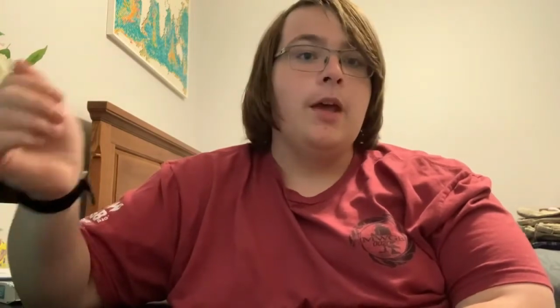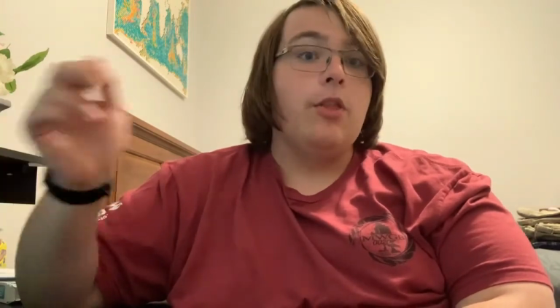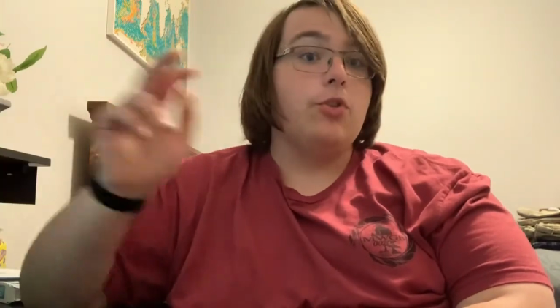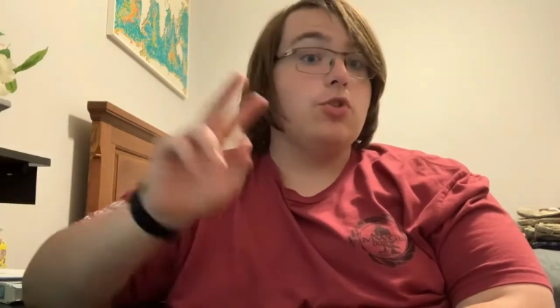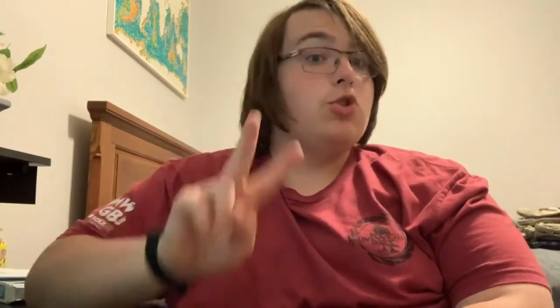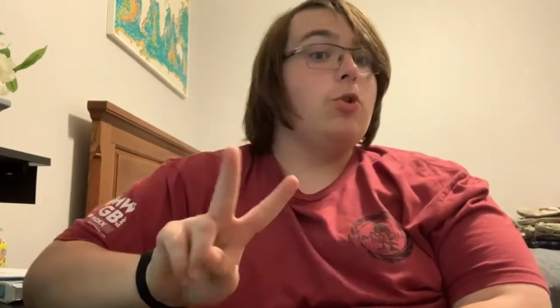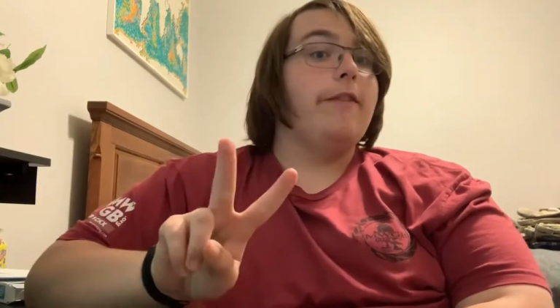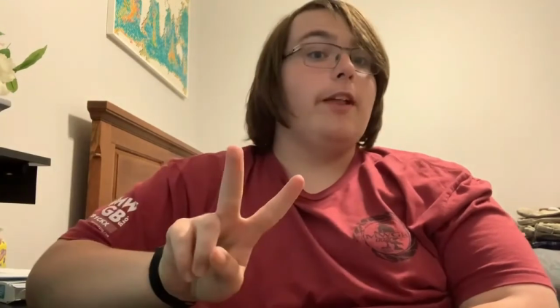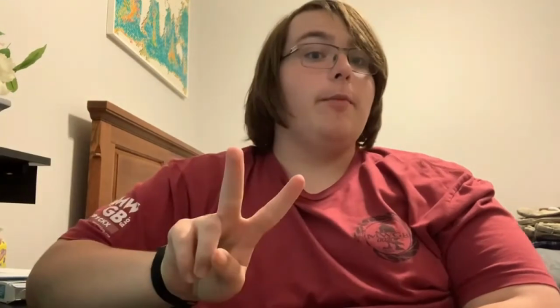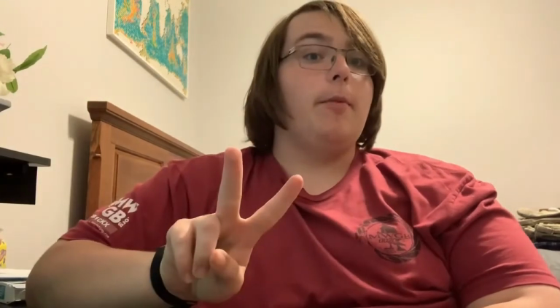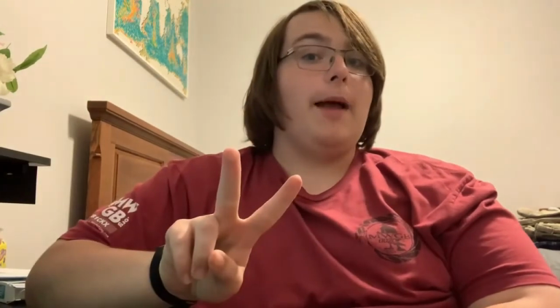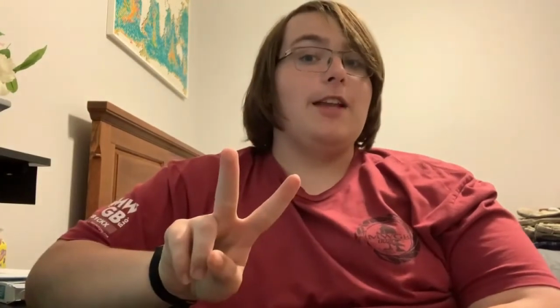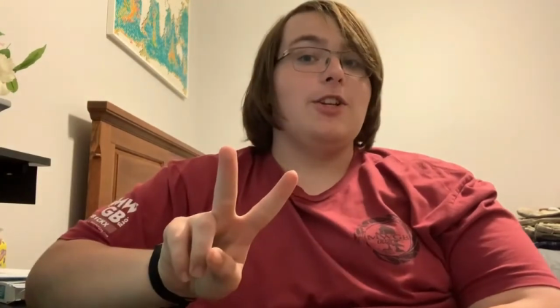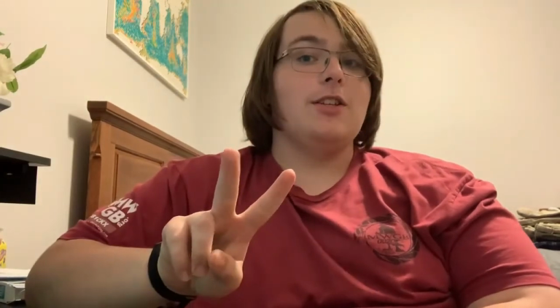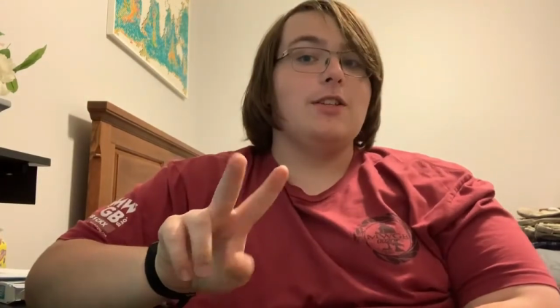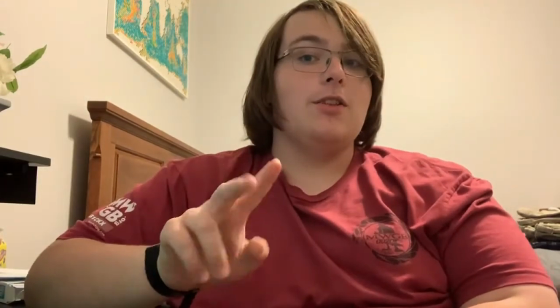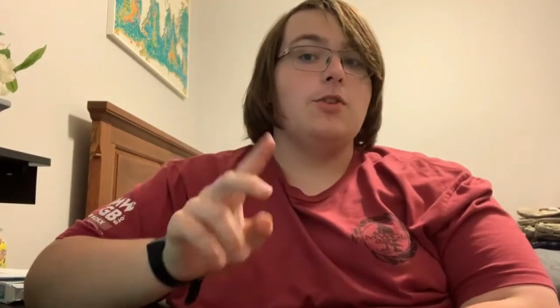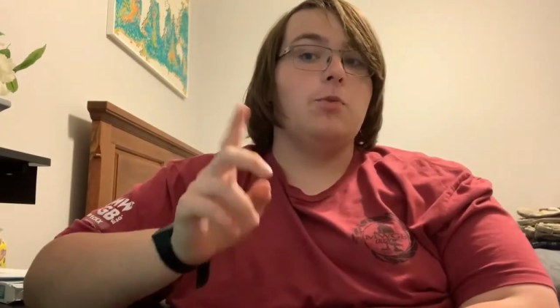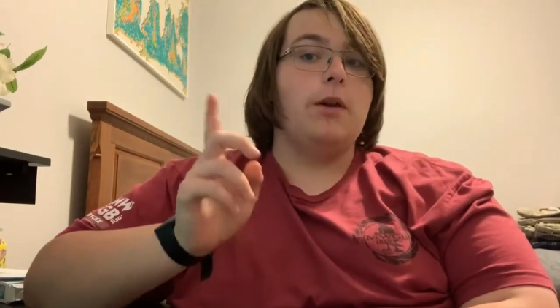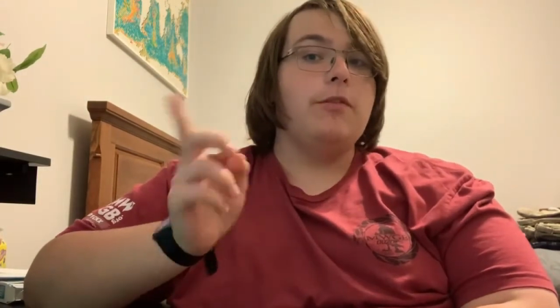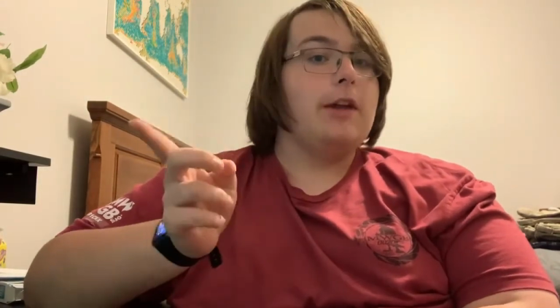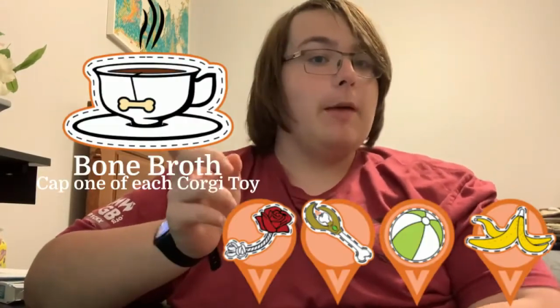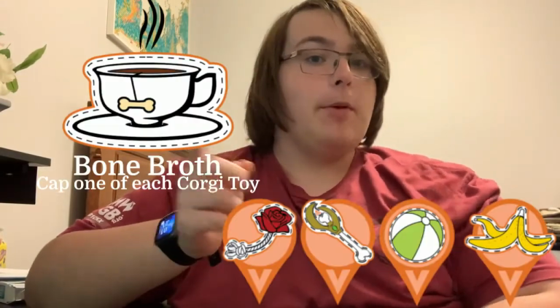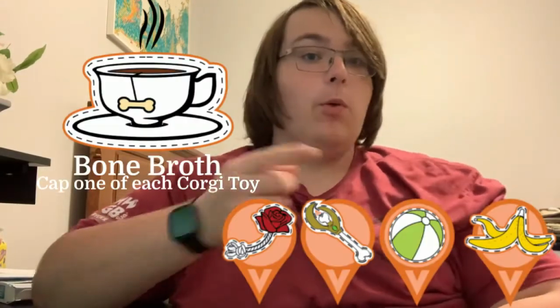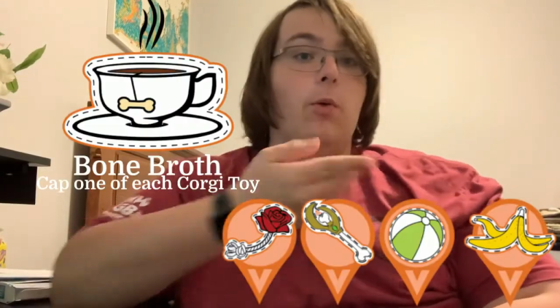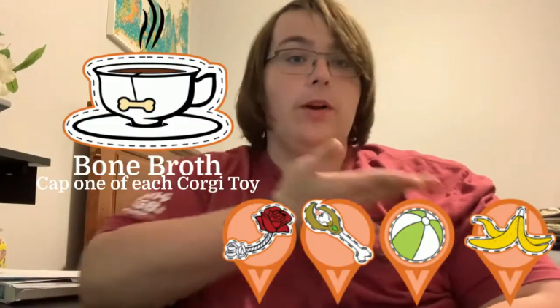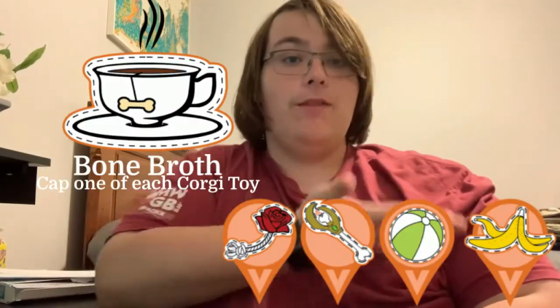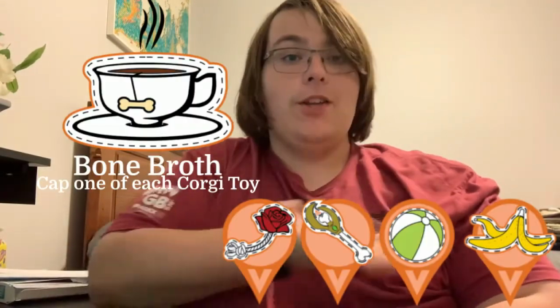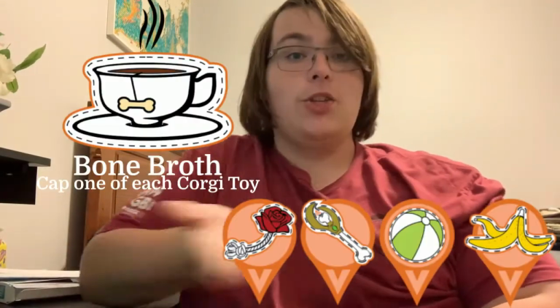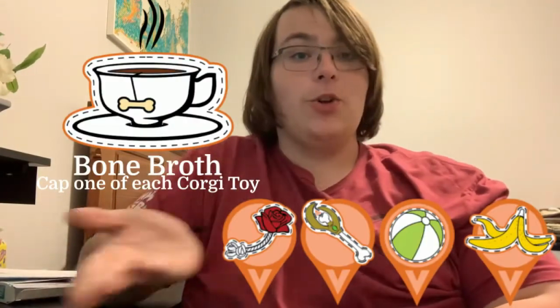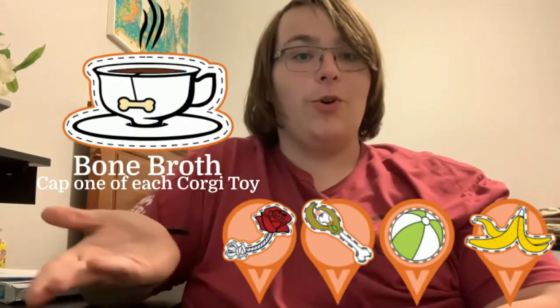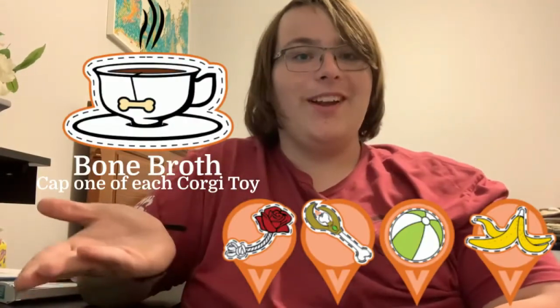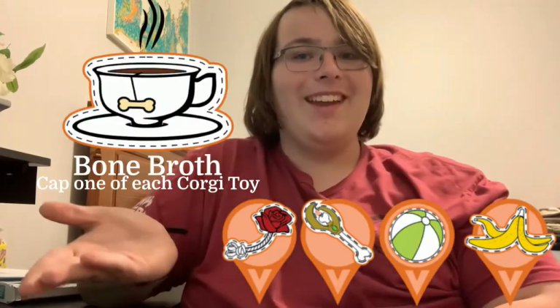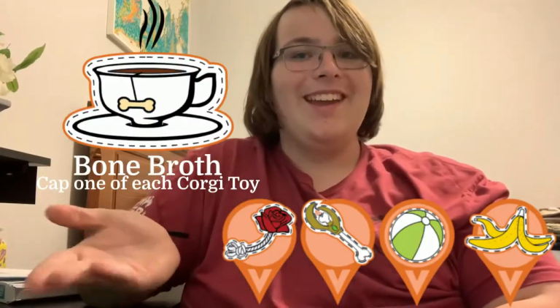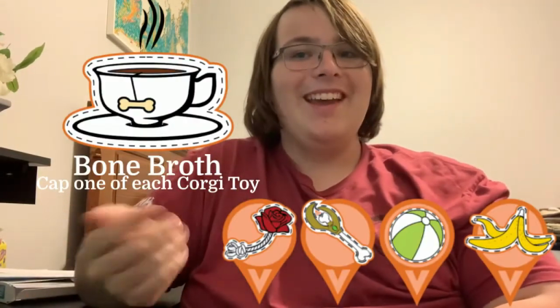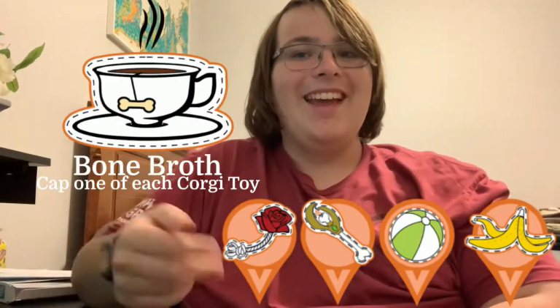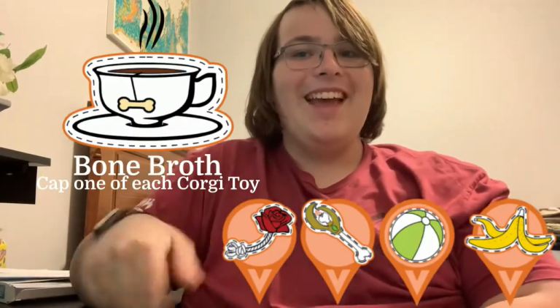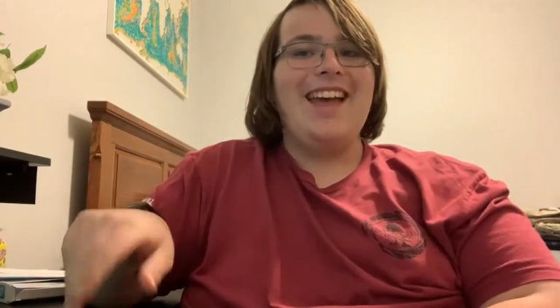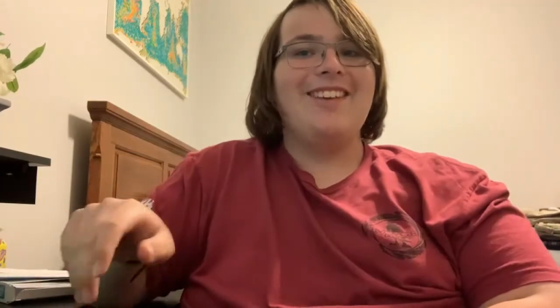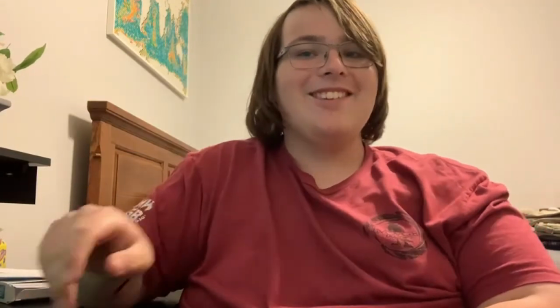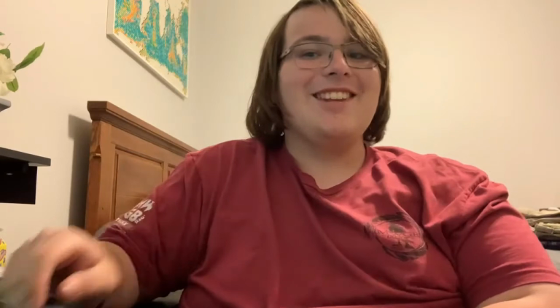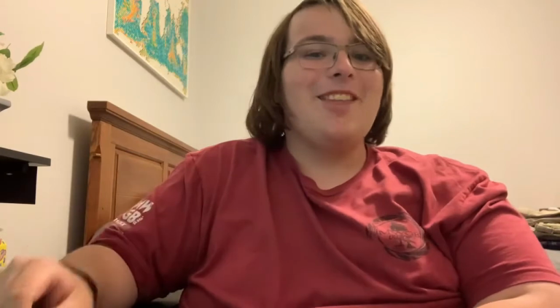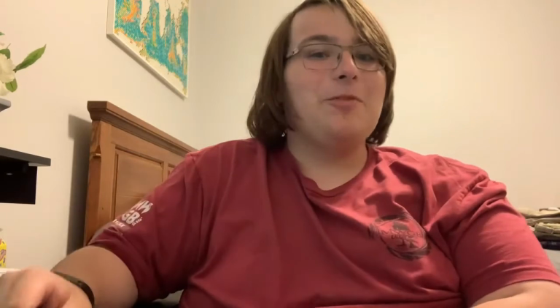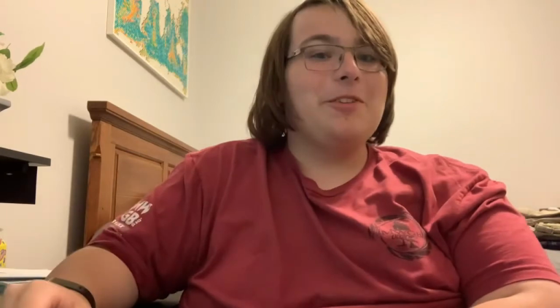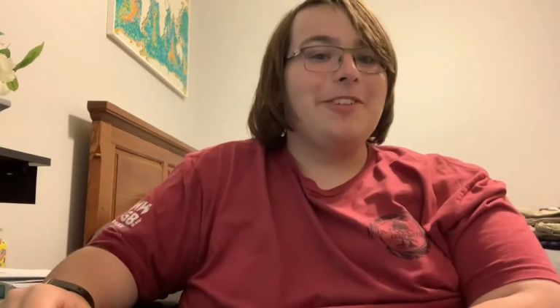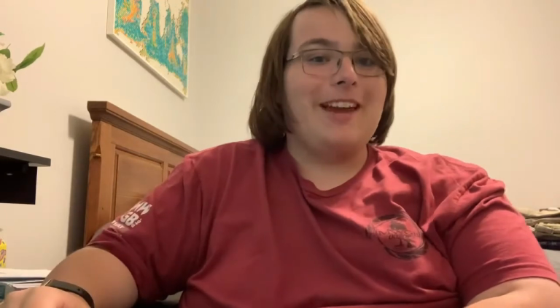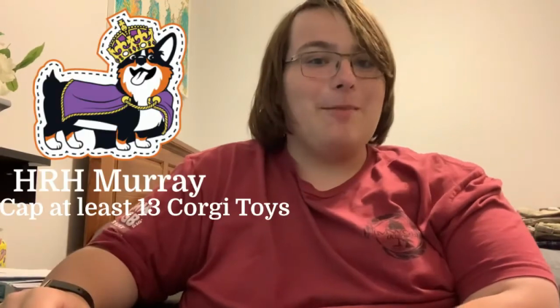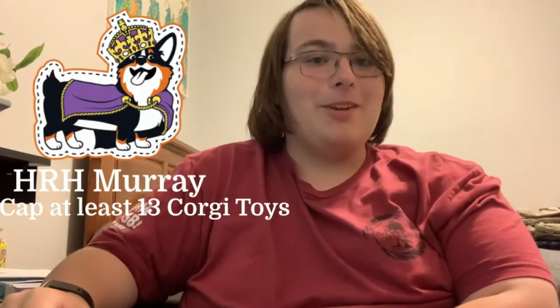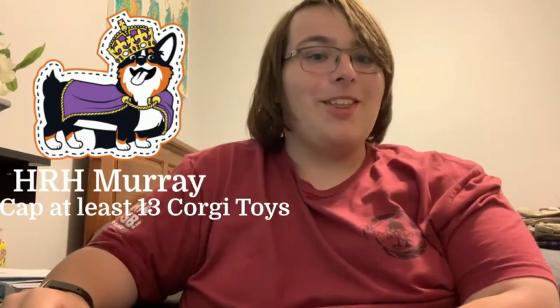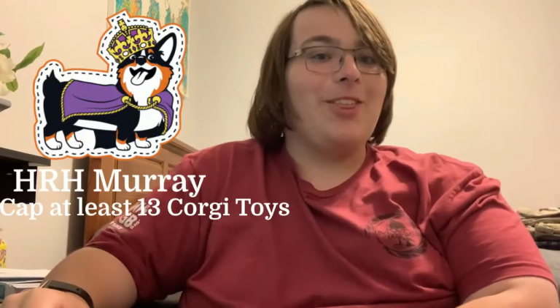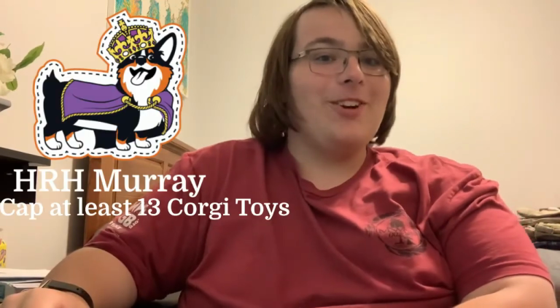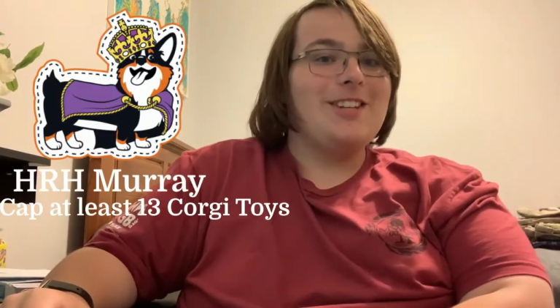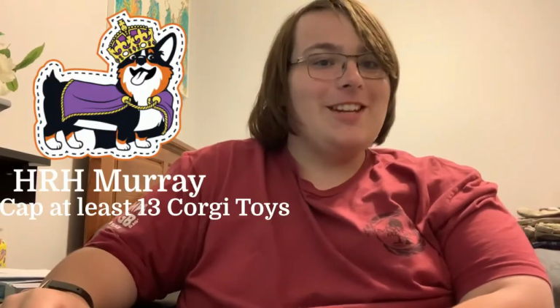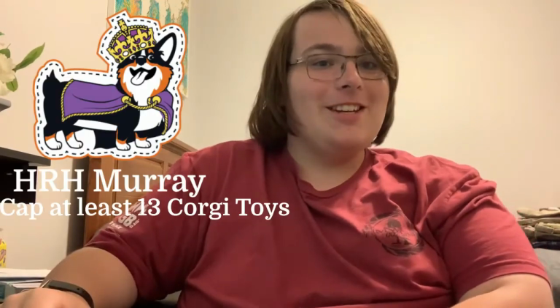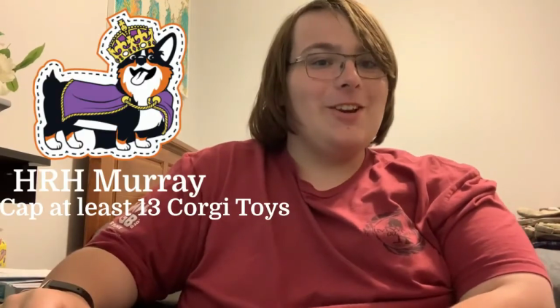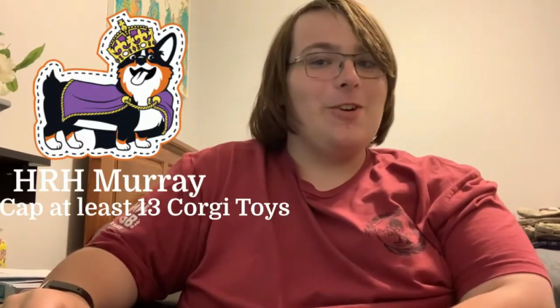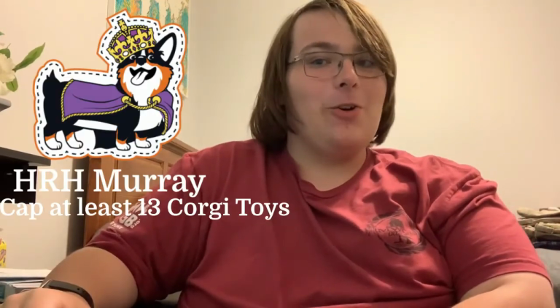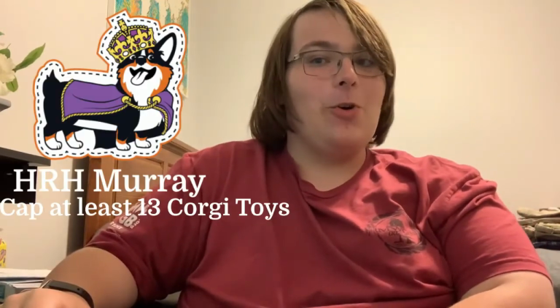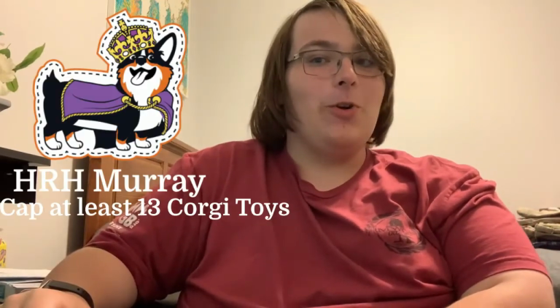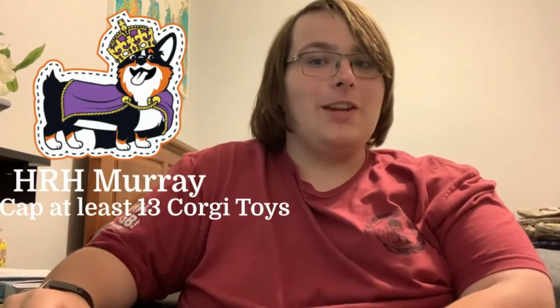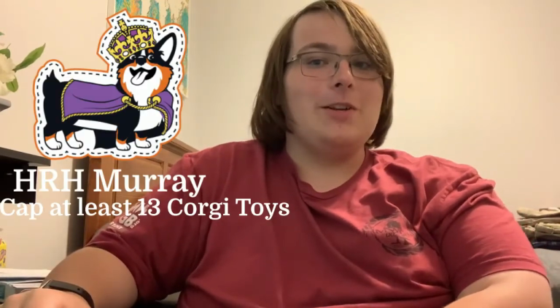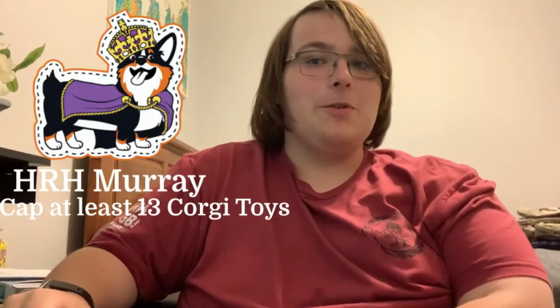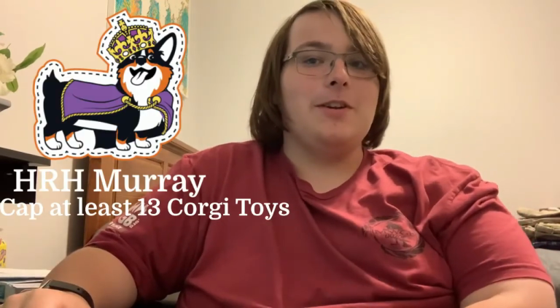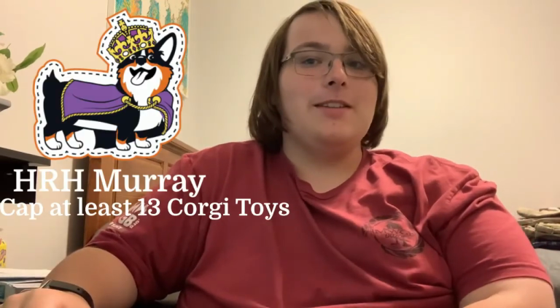There are two available badges. There's one for capping one of each toy, and there's another one for capping 13 total corgi toys.